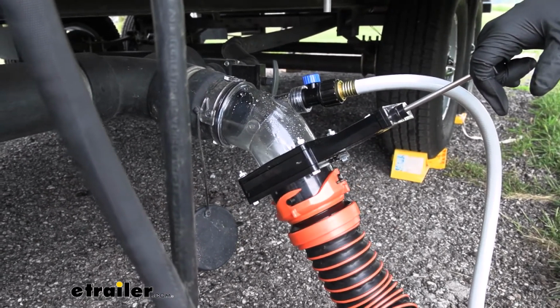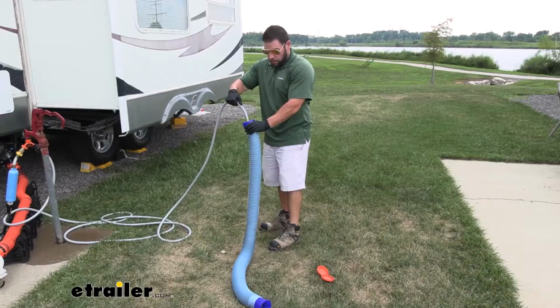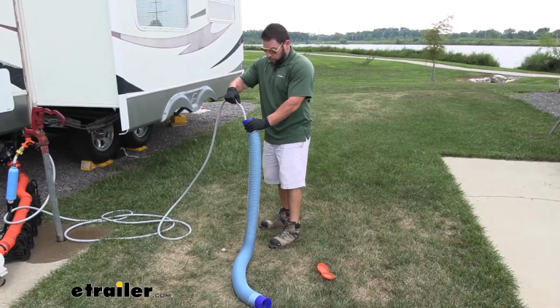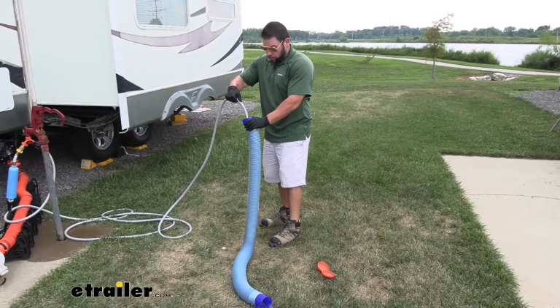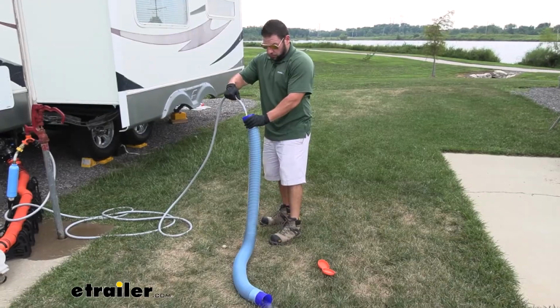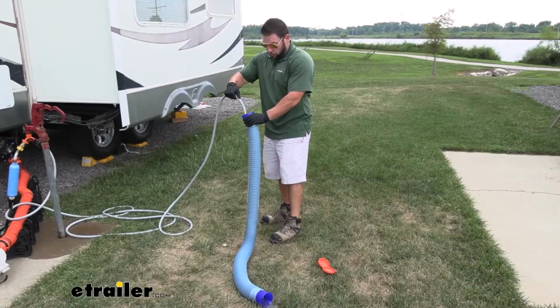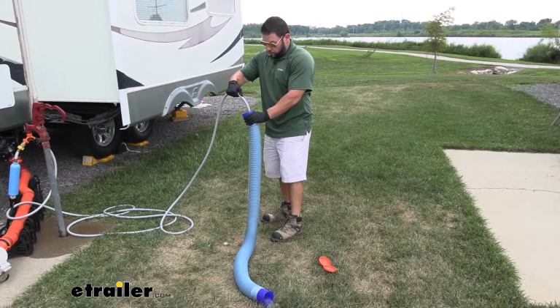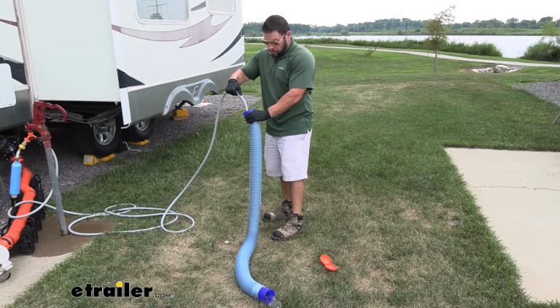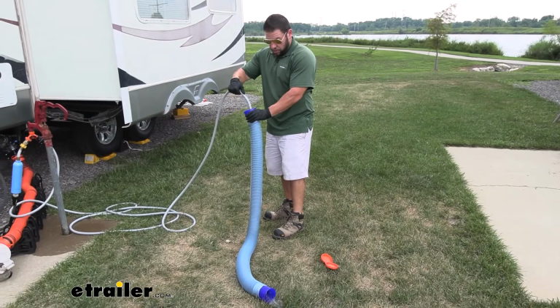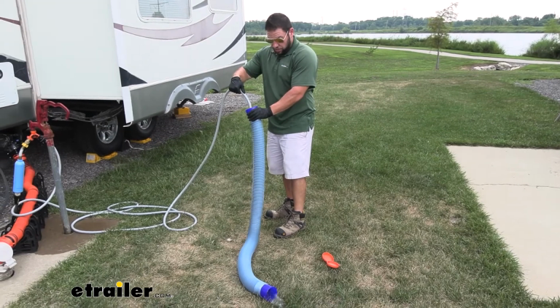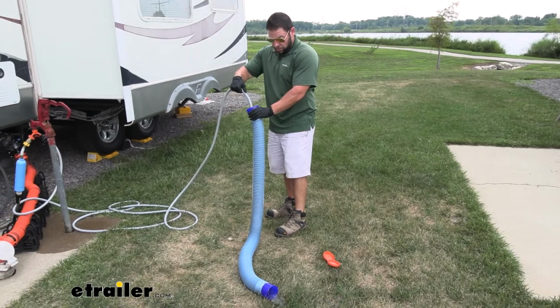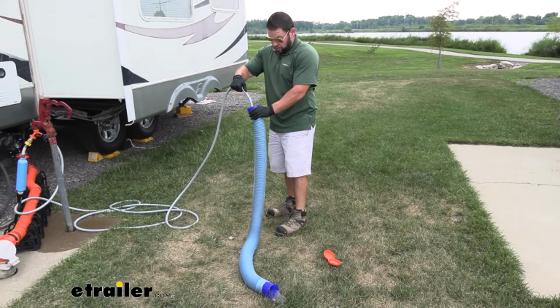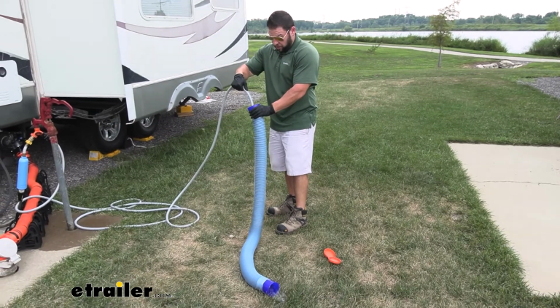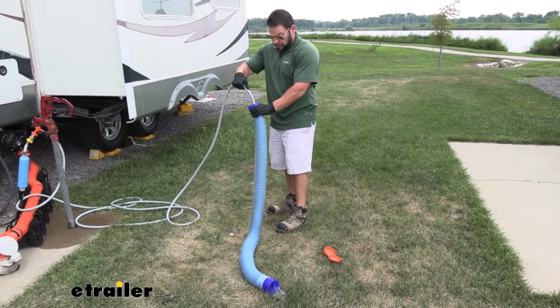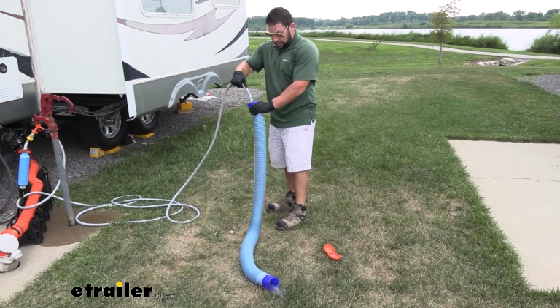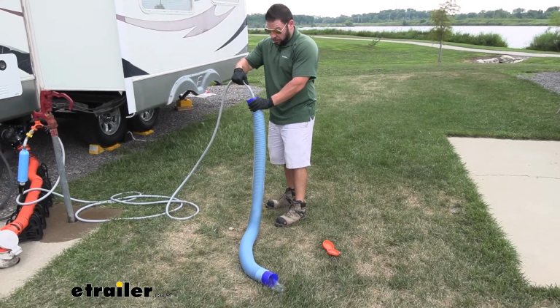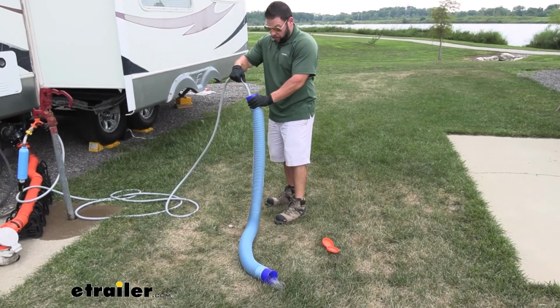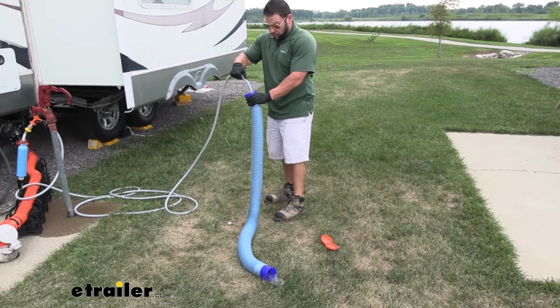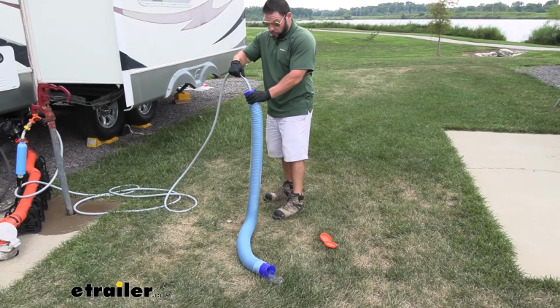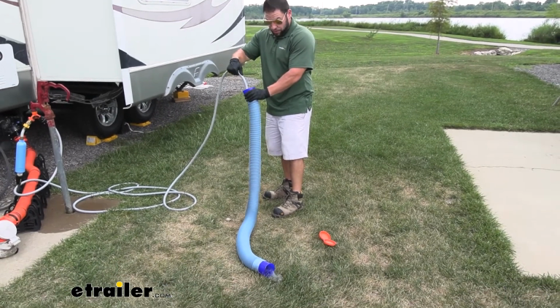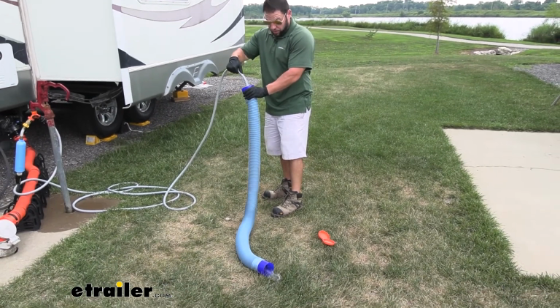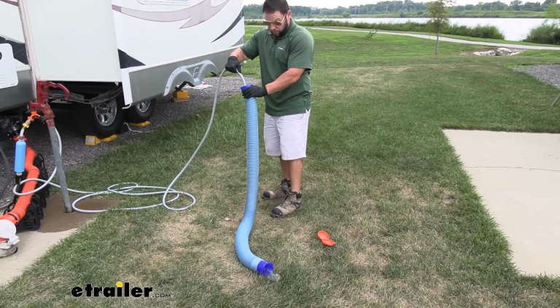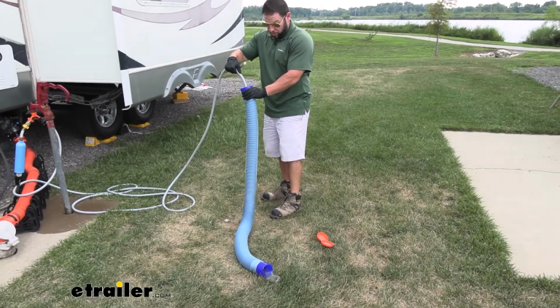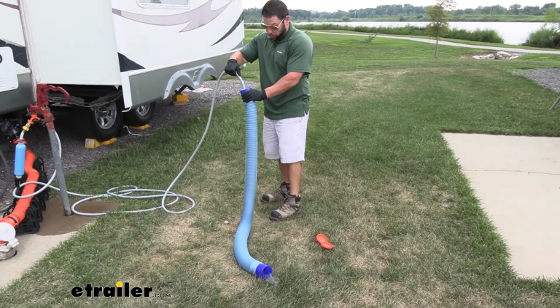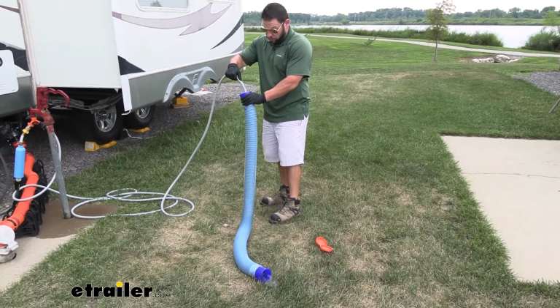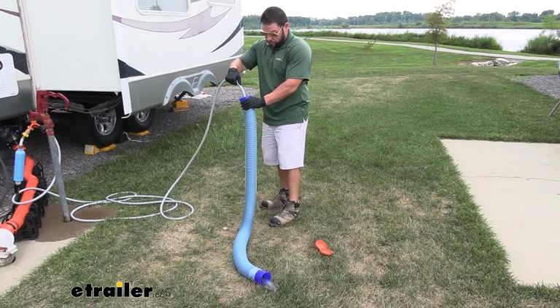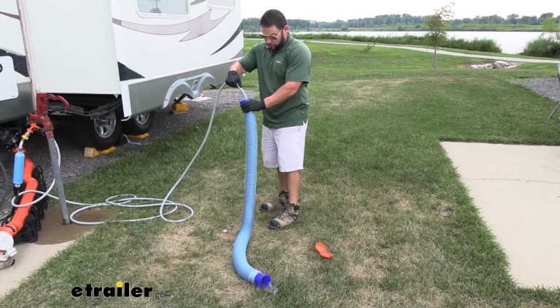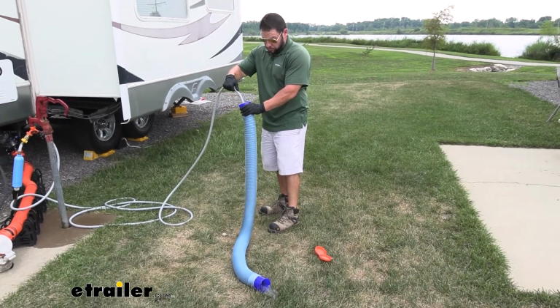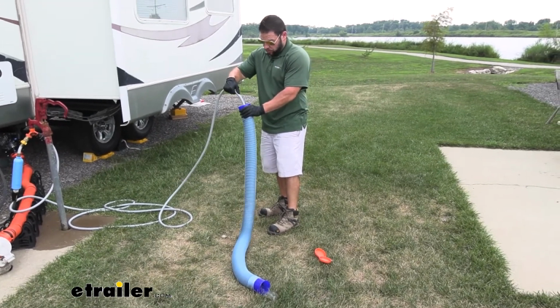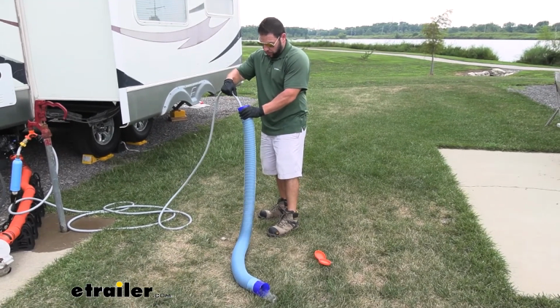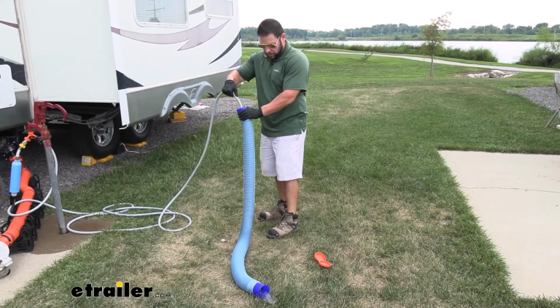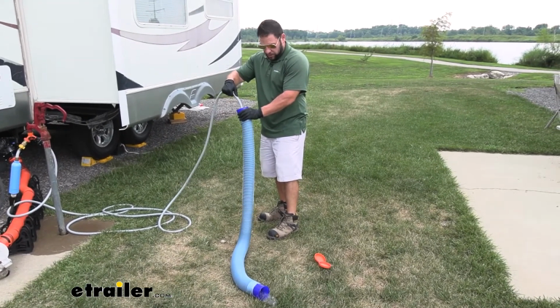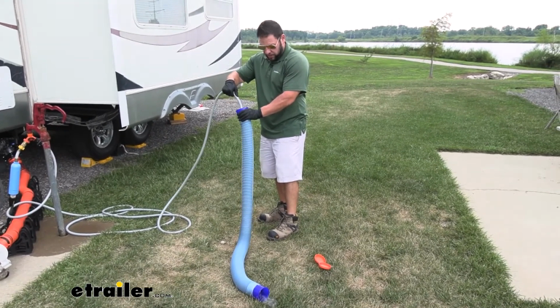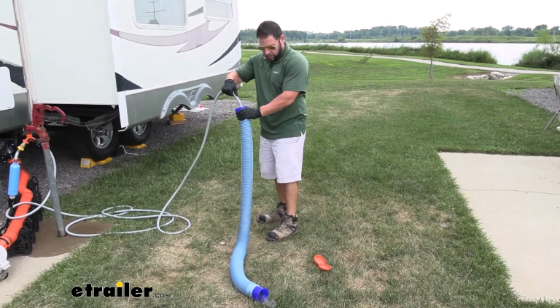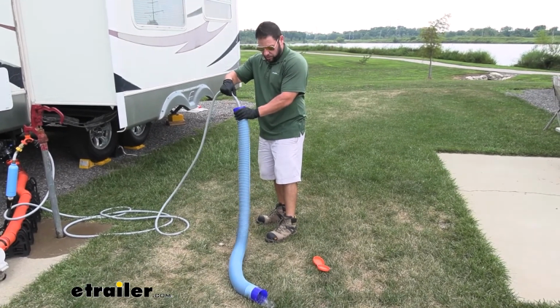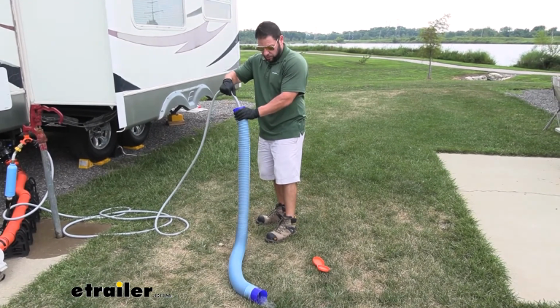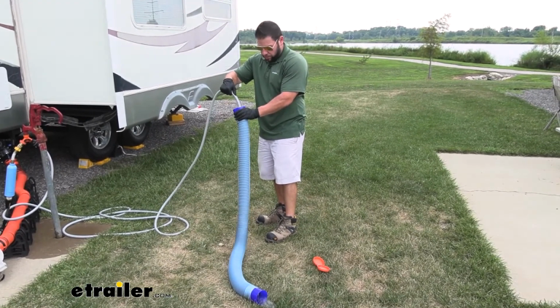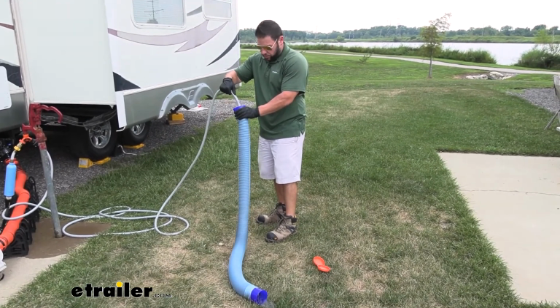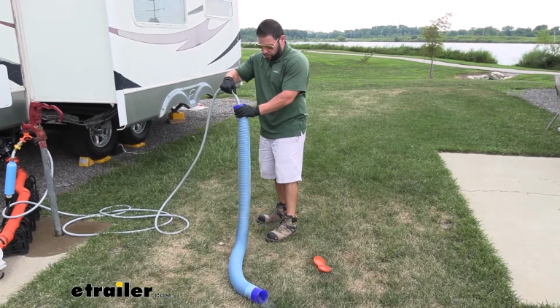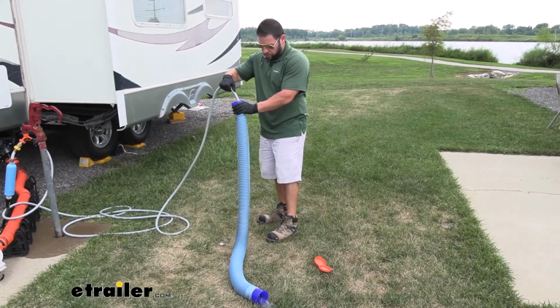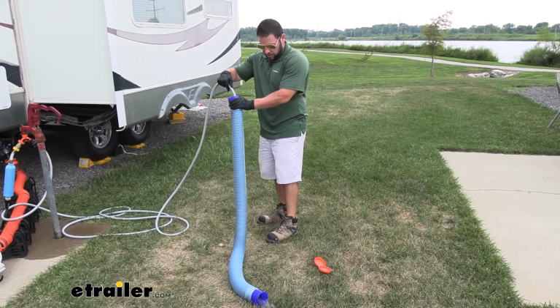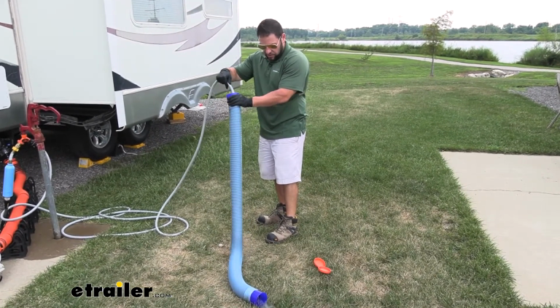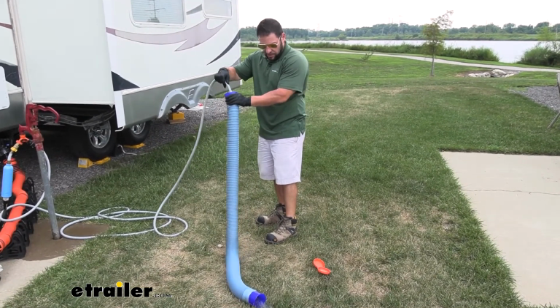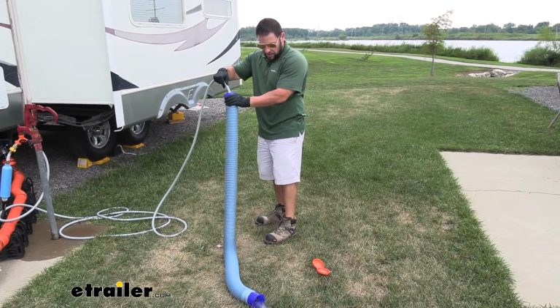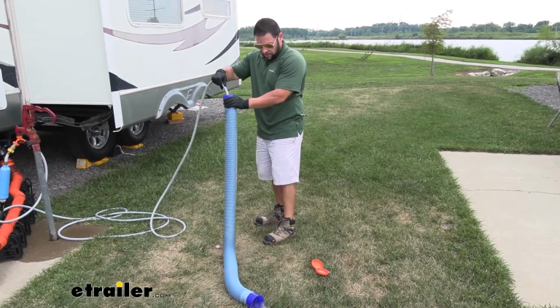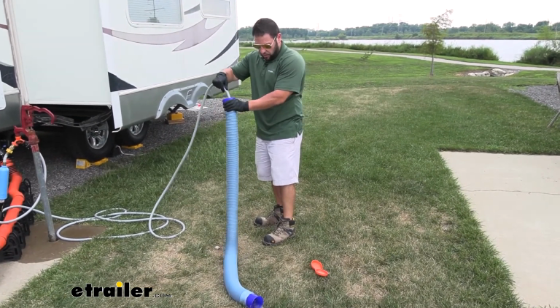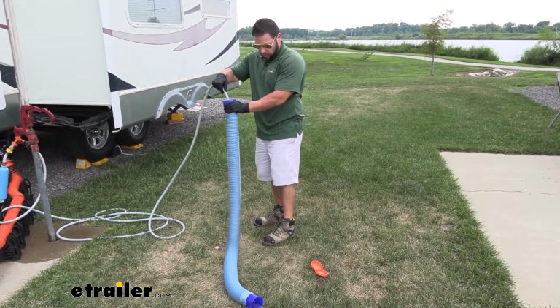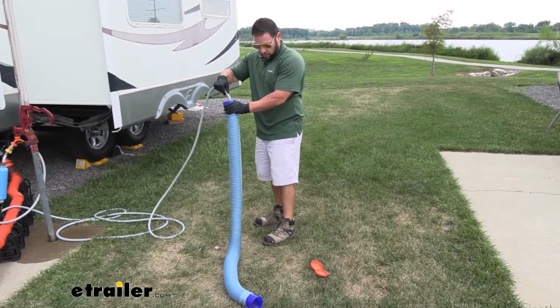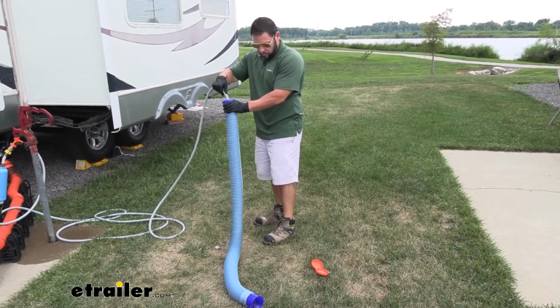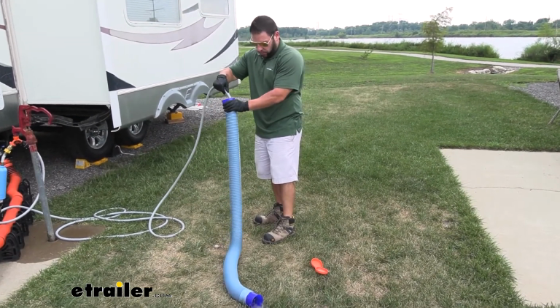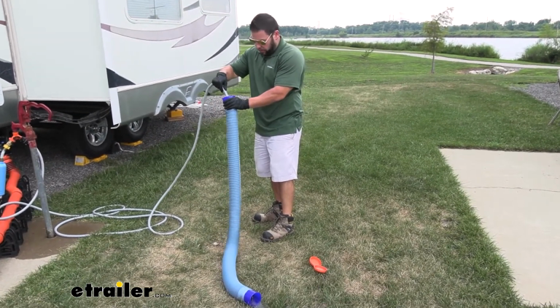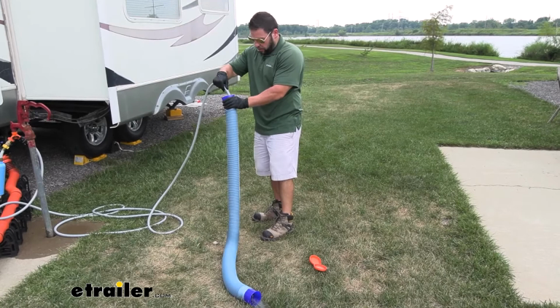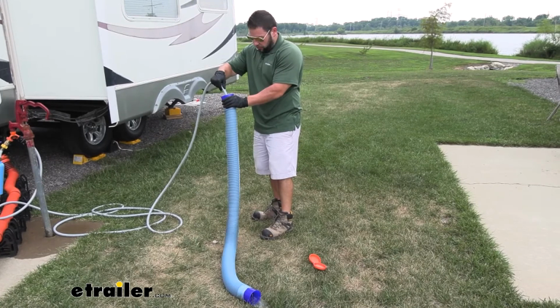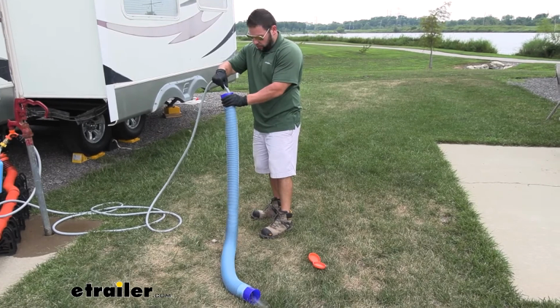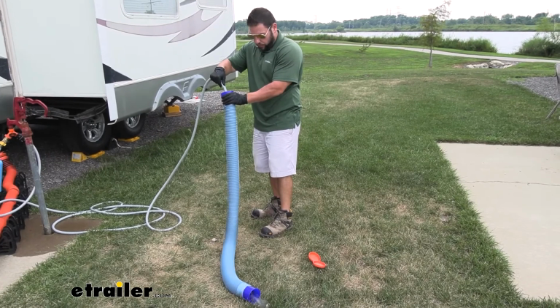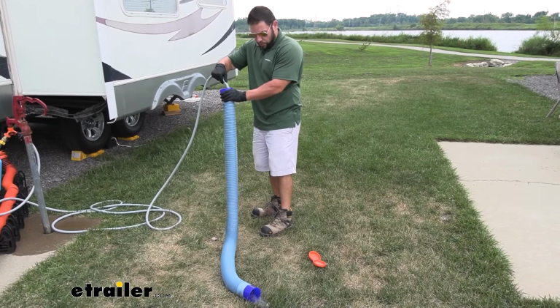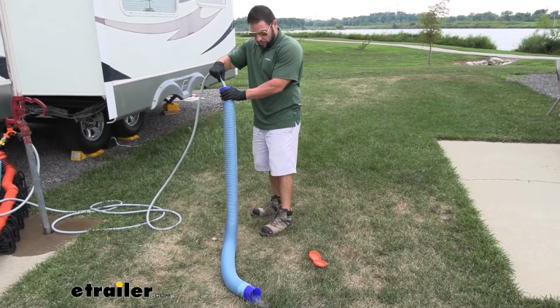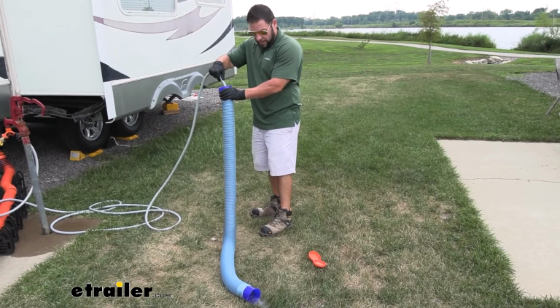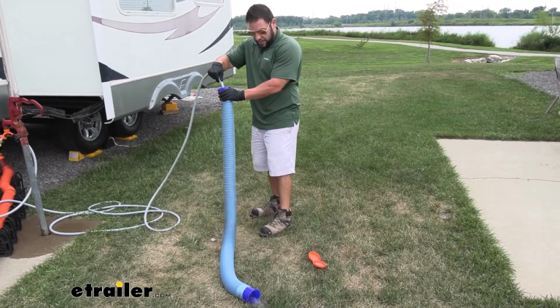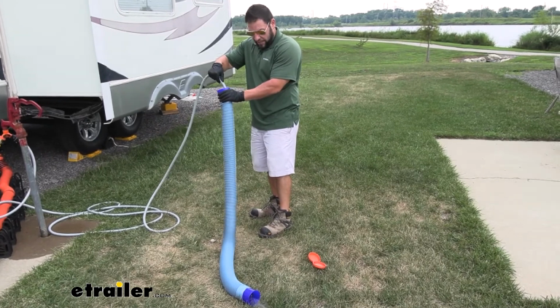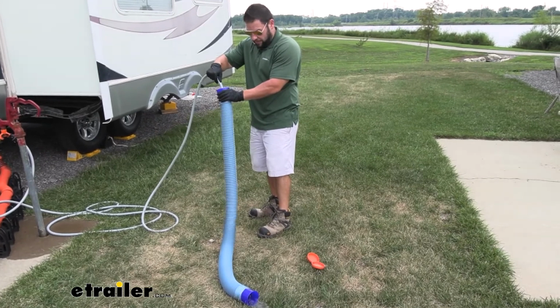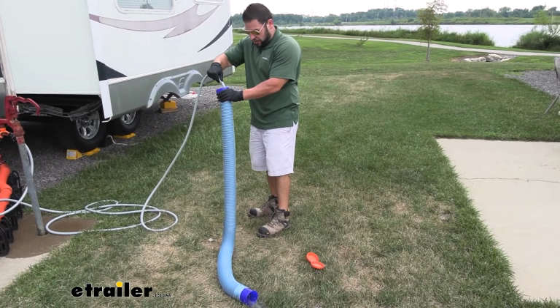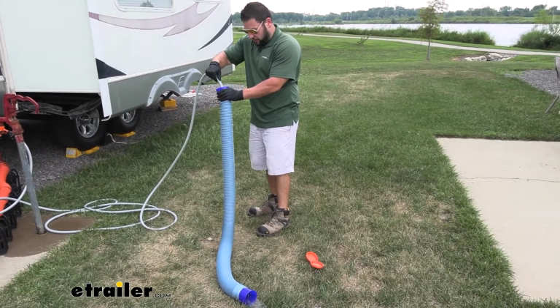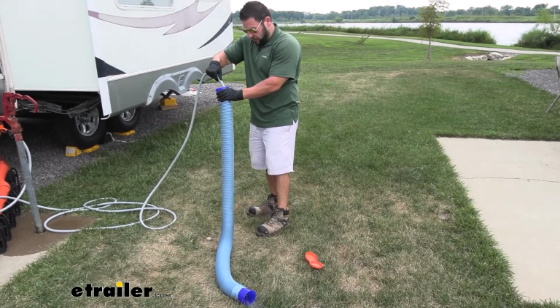Another use for it, you can use it just to clean off all your sewer equipment too, especially like your hoses you're using. You want those clean before you put them back in that basement.